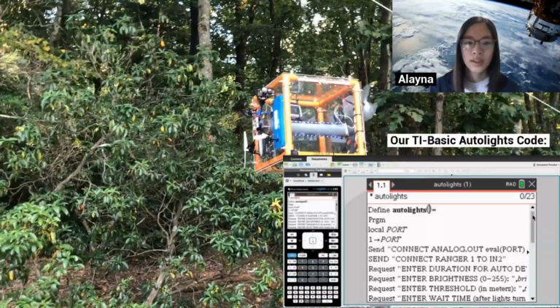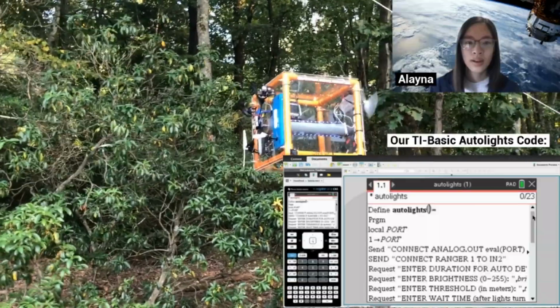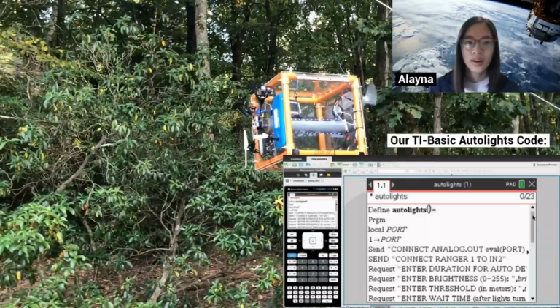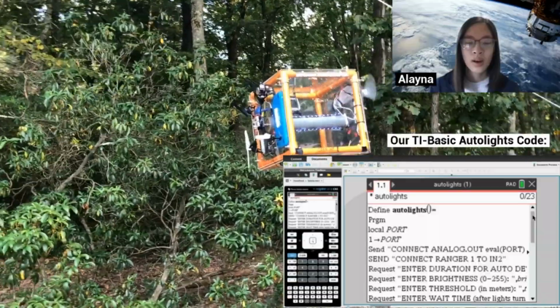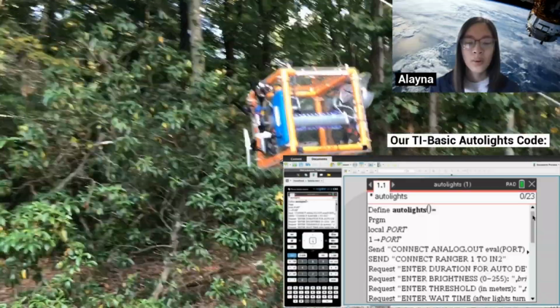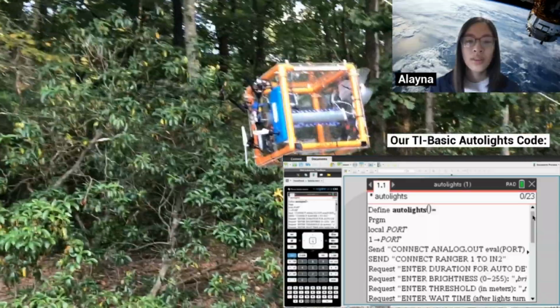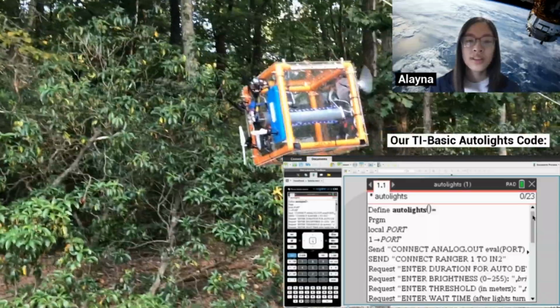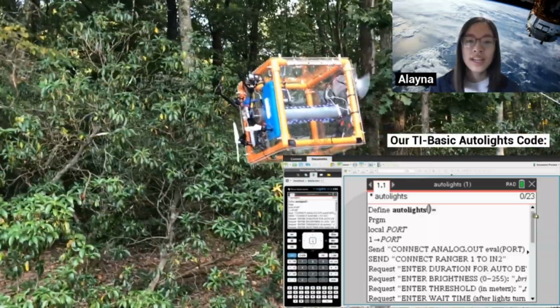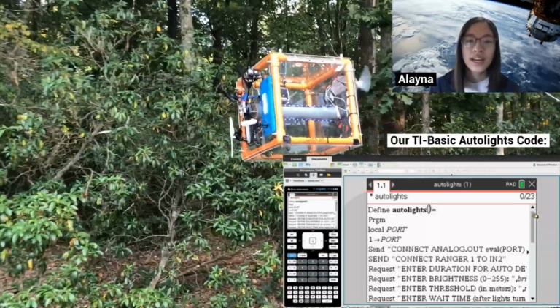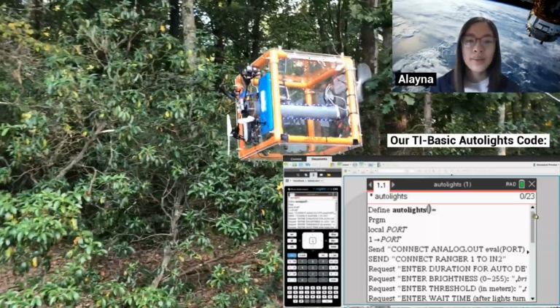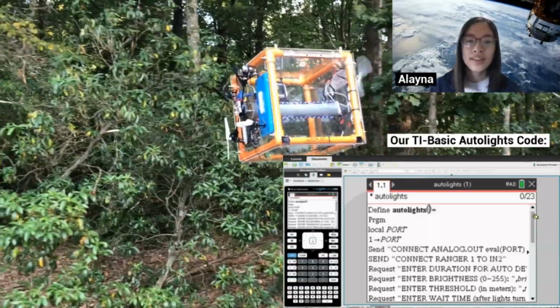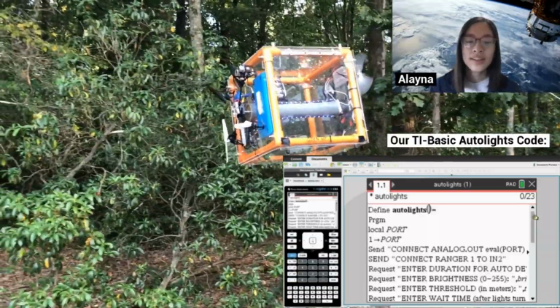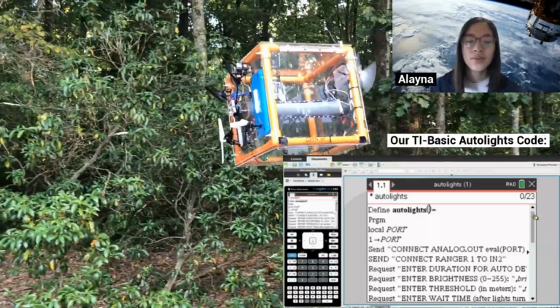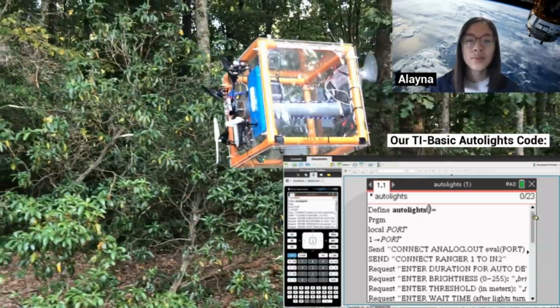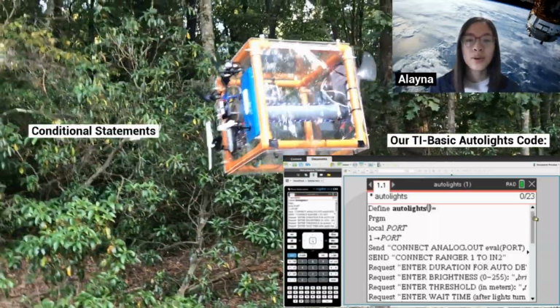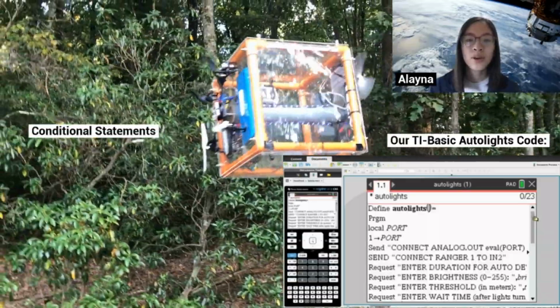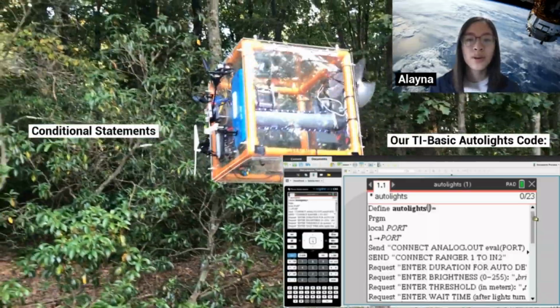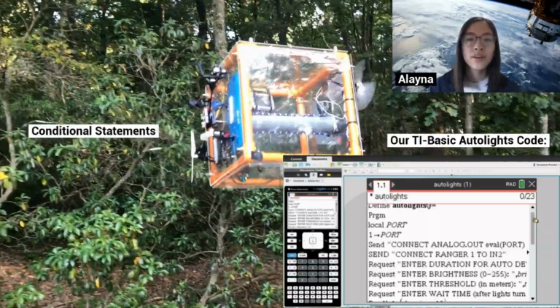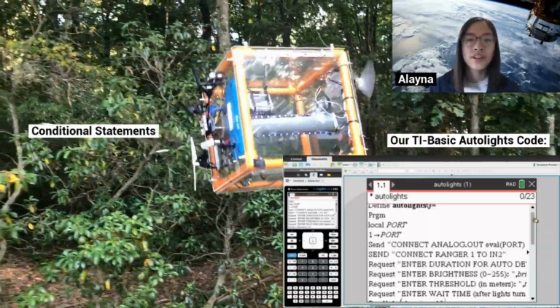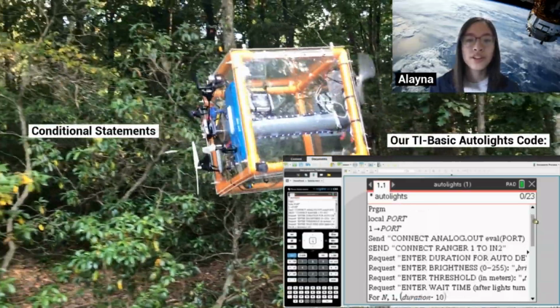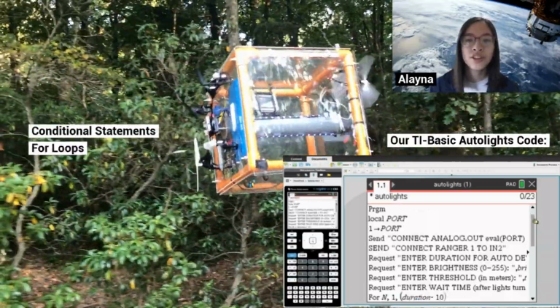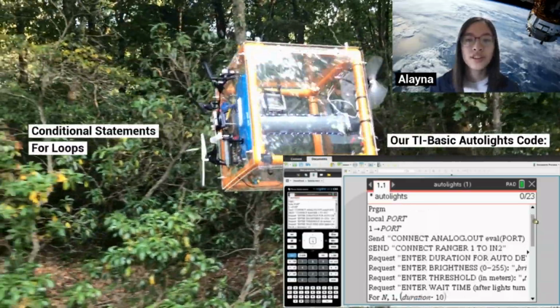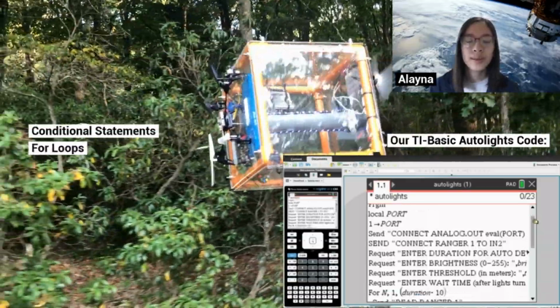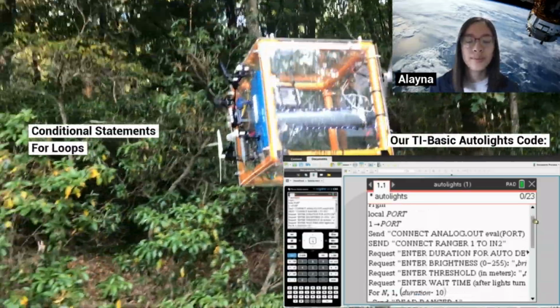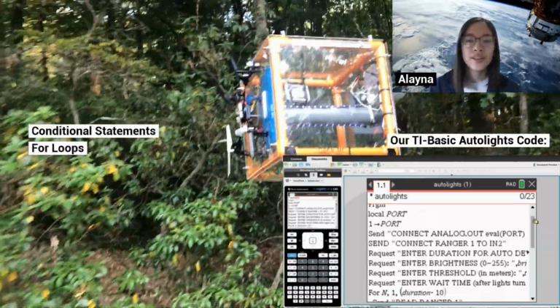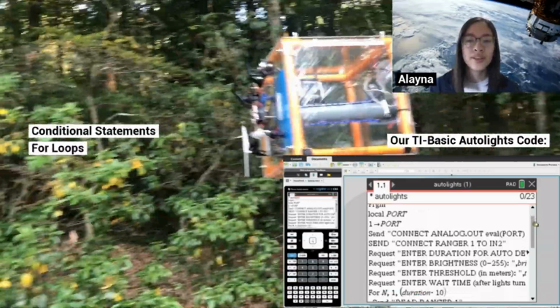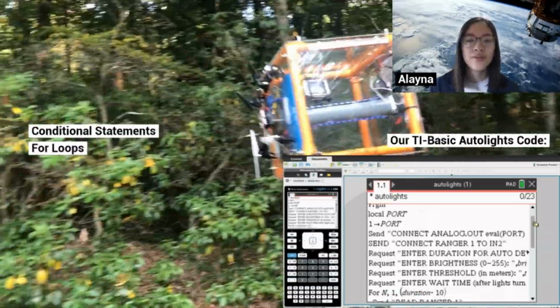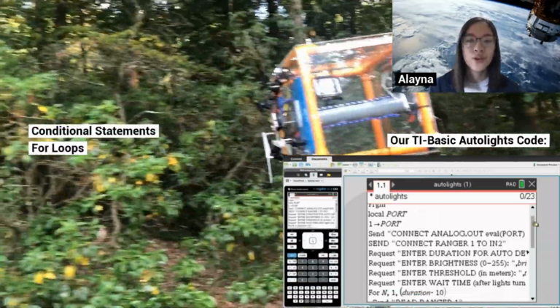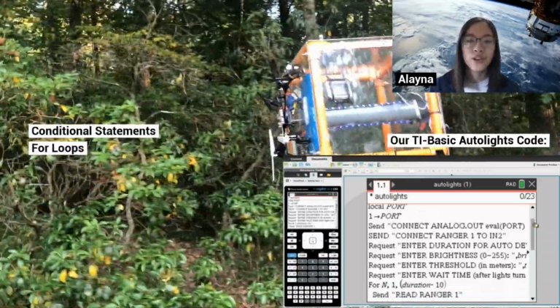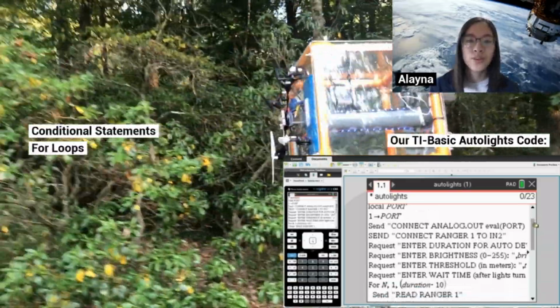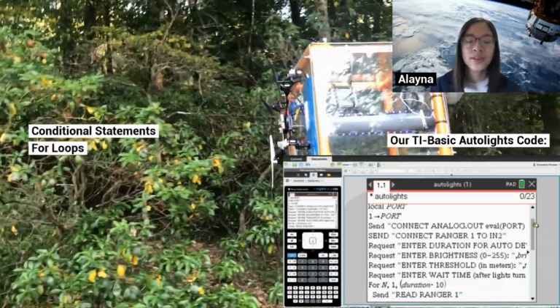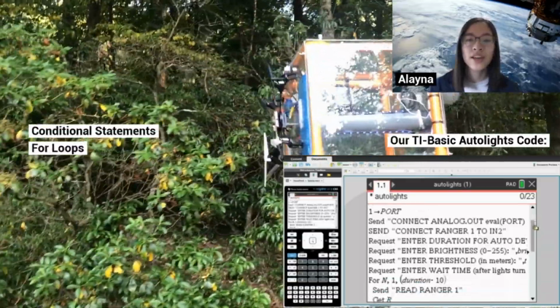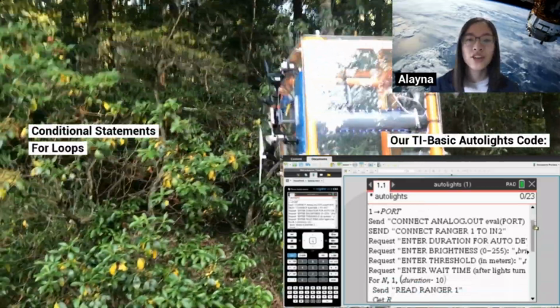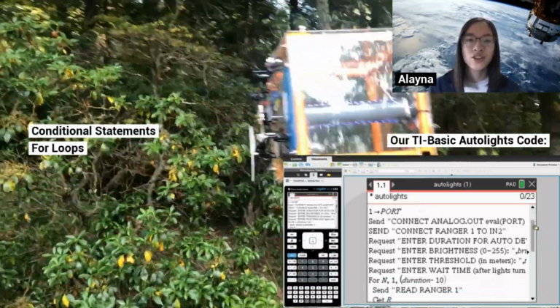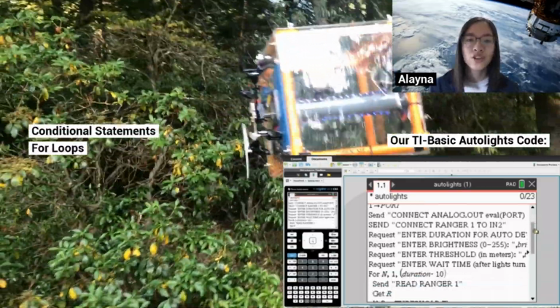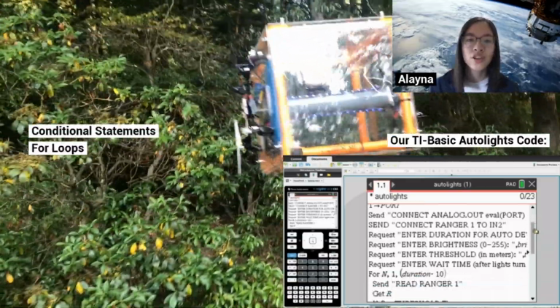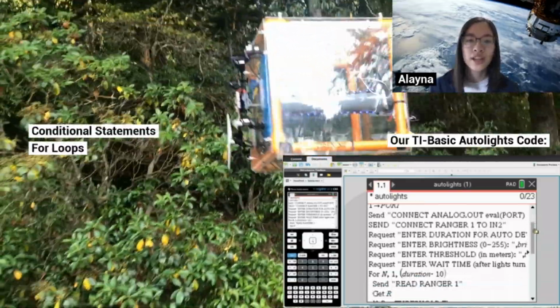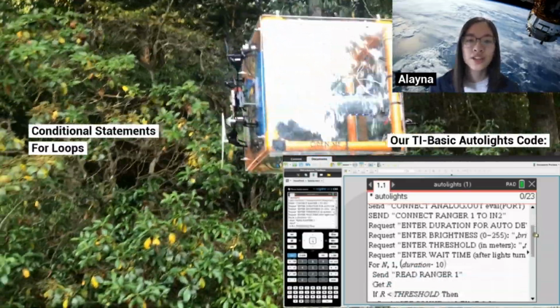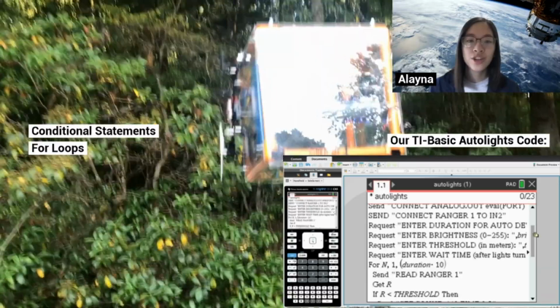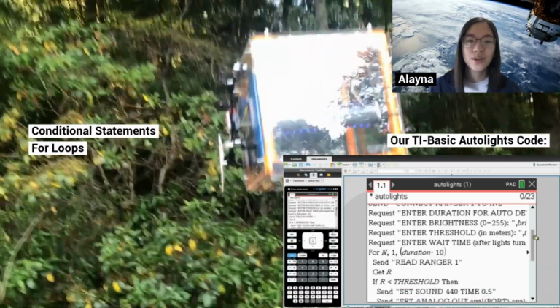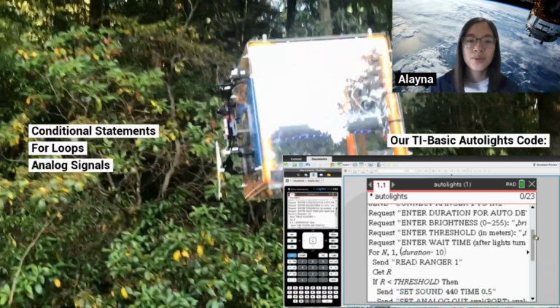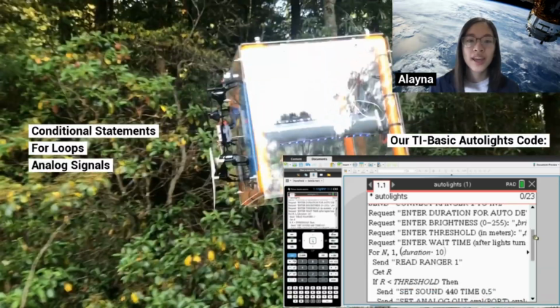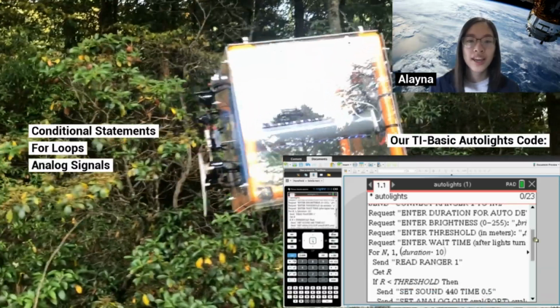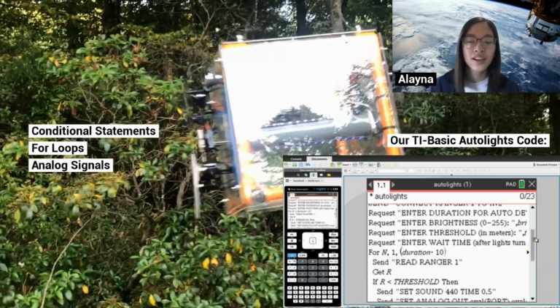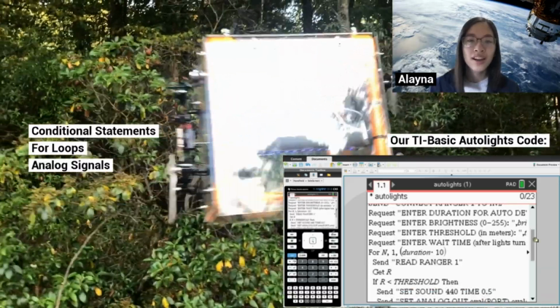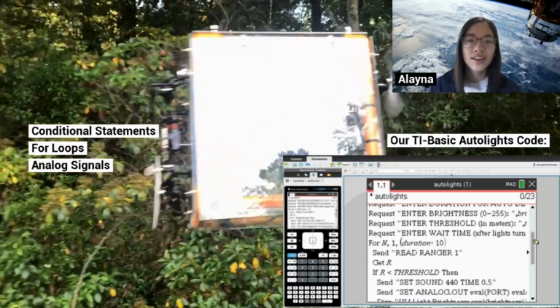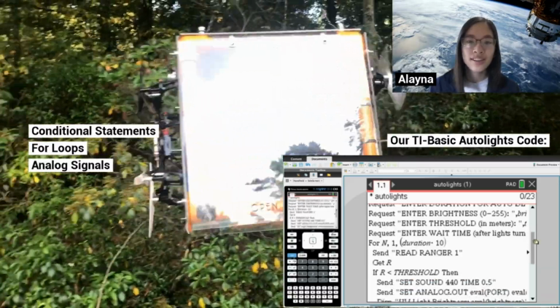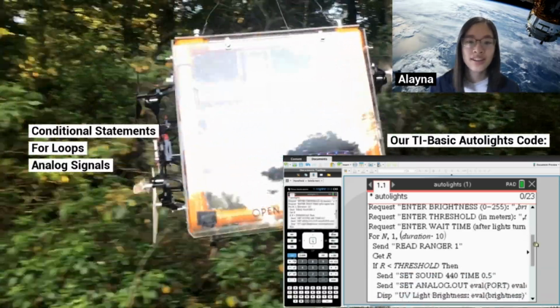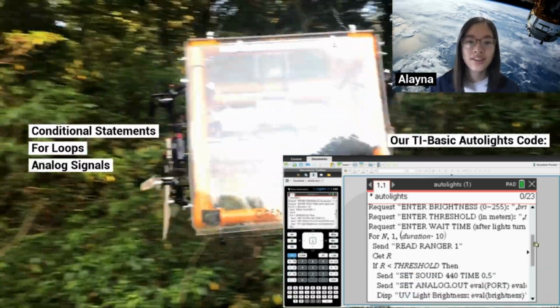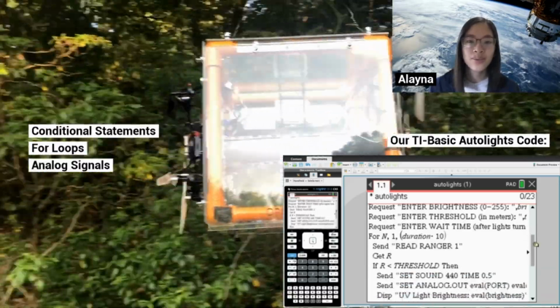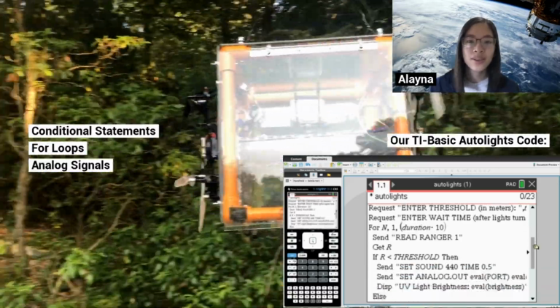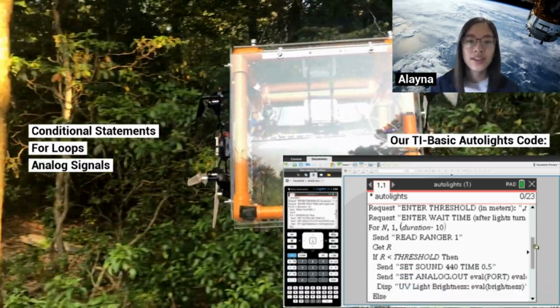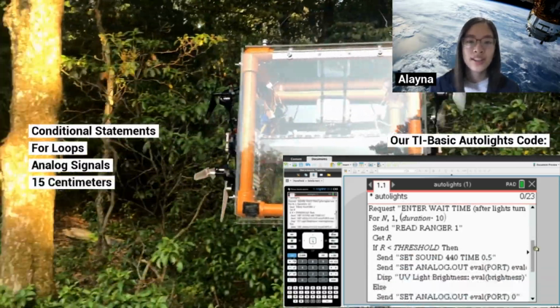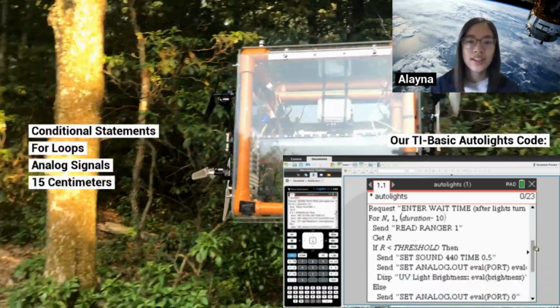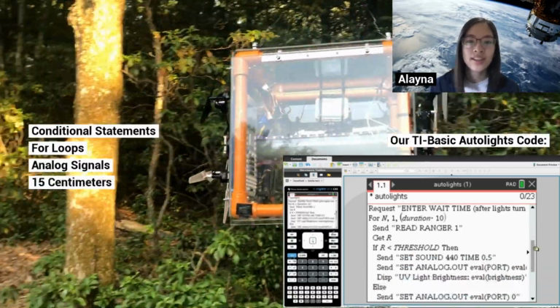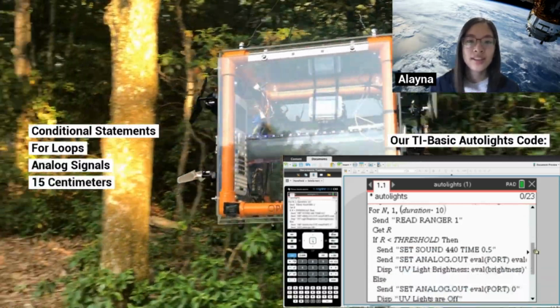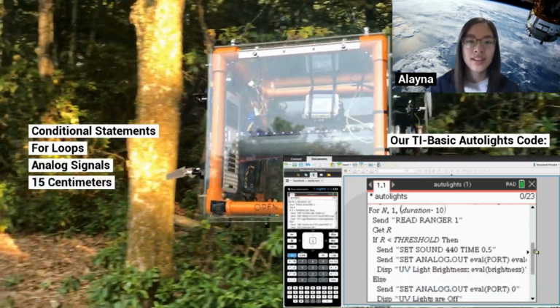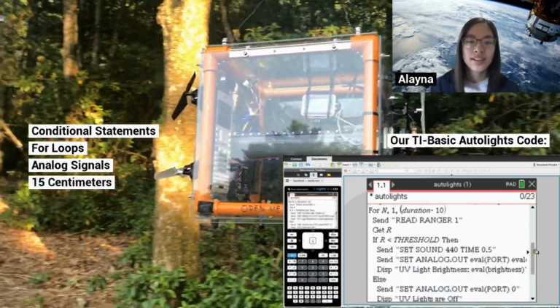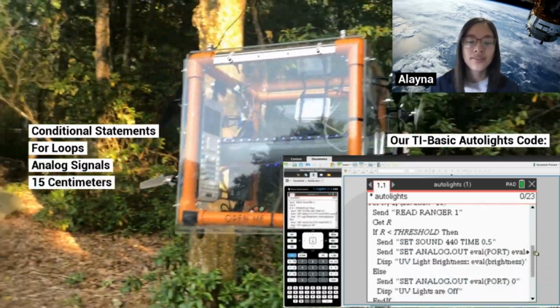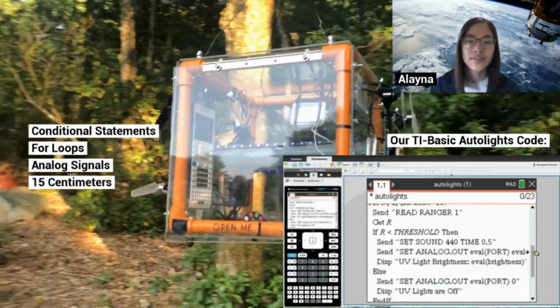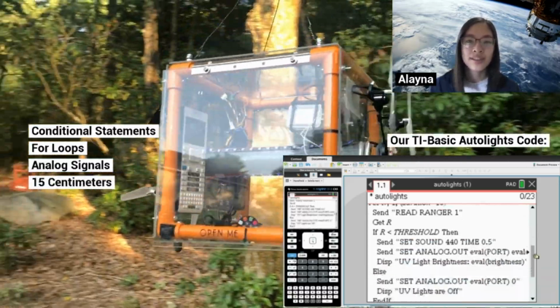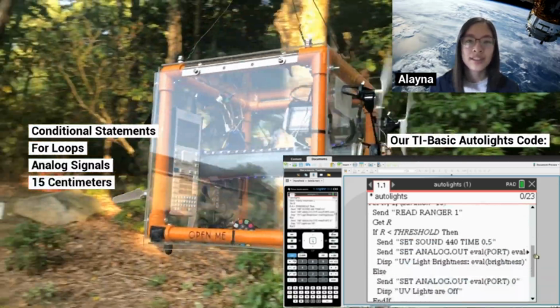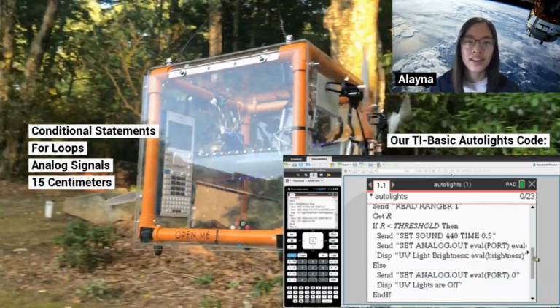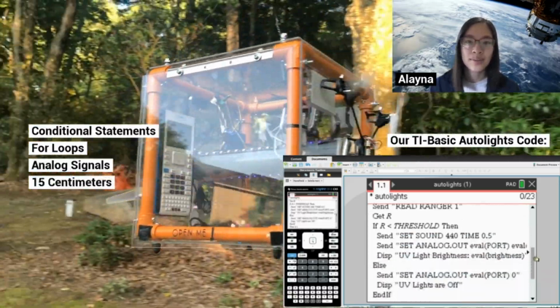With TI Basic, we program conditional statements in four loops that control the light strips with analog signals when the distance is less than 15 centimeters.